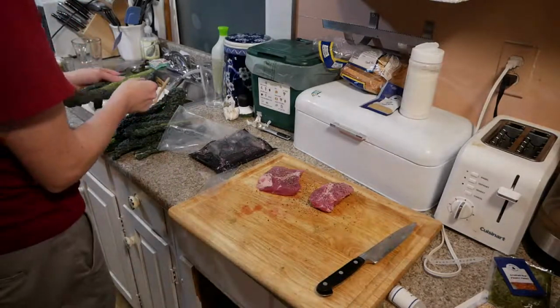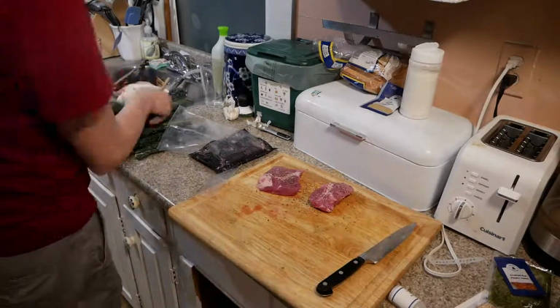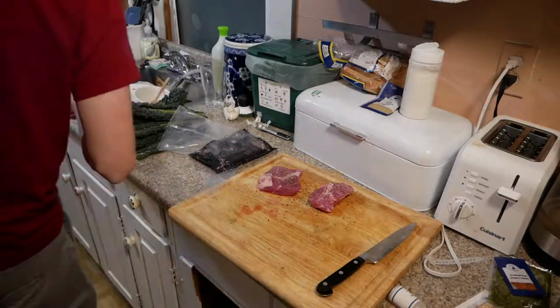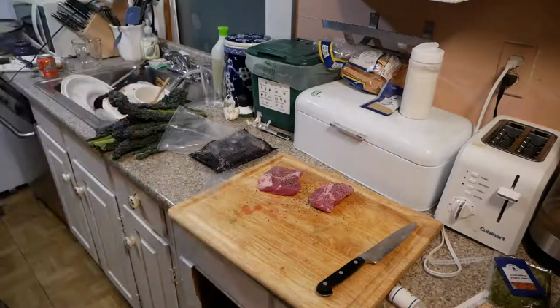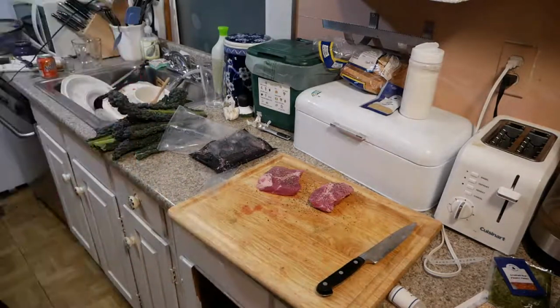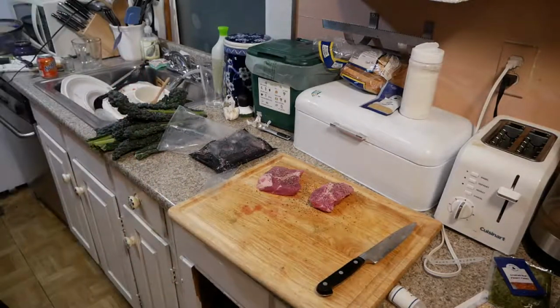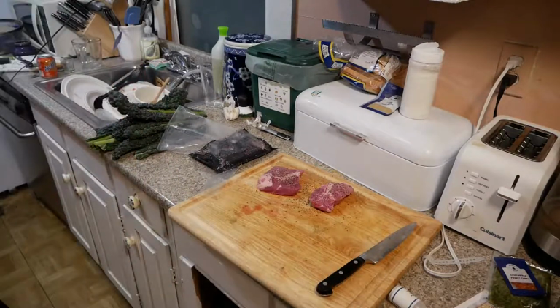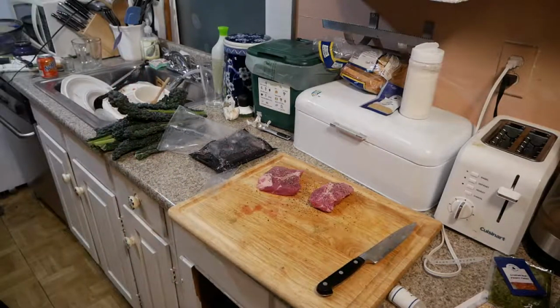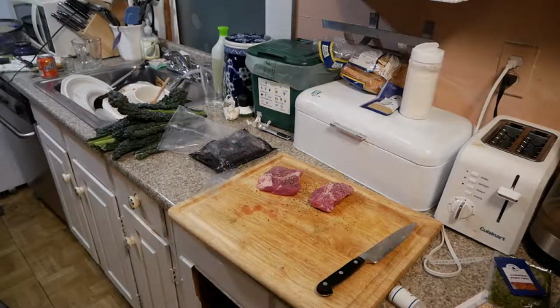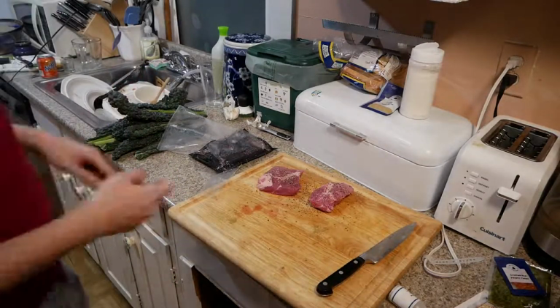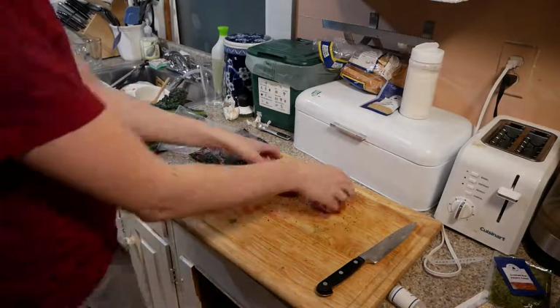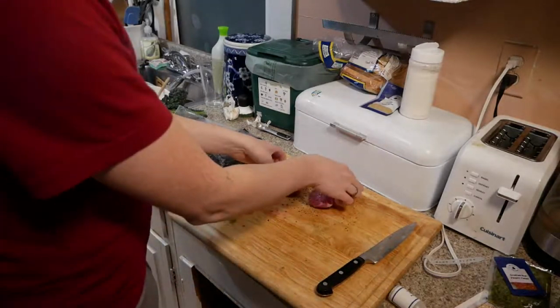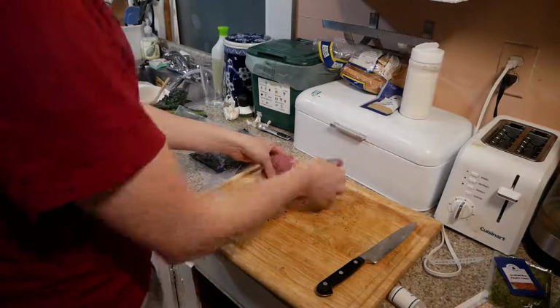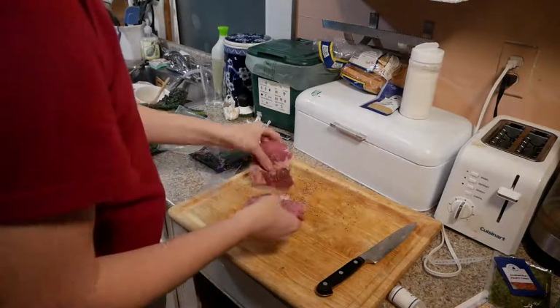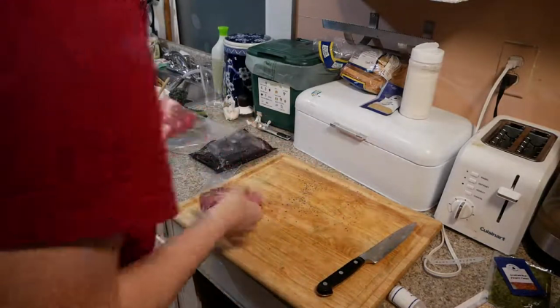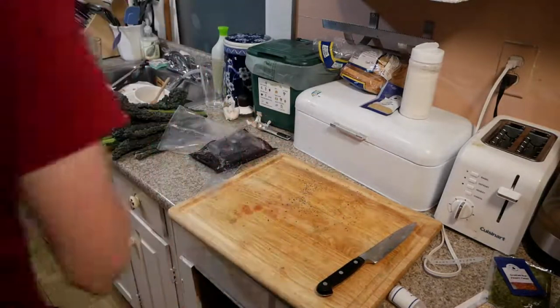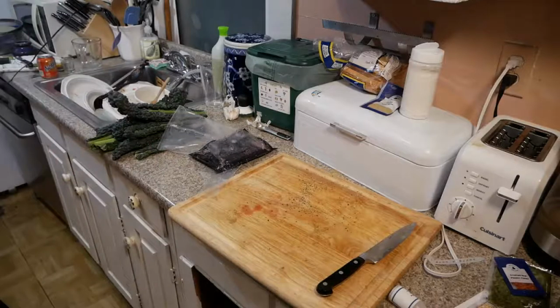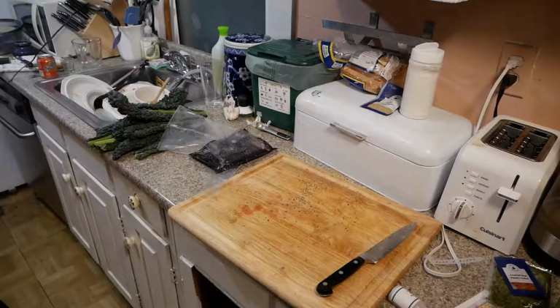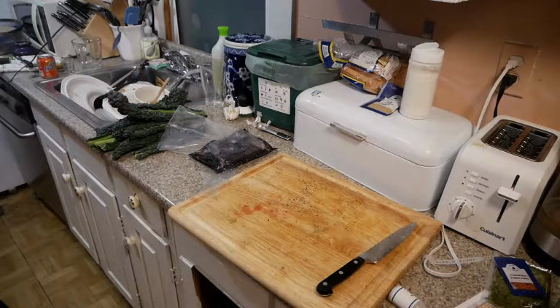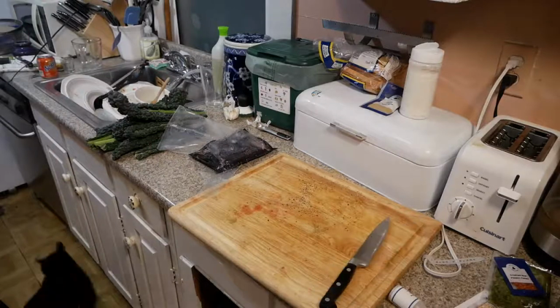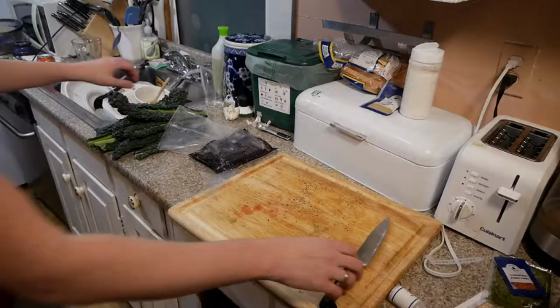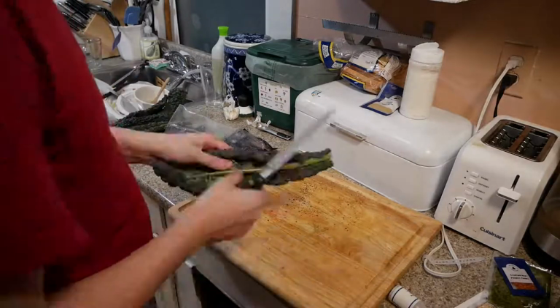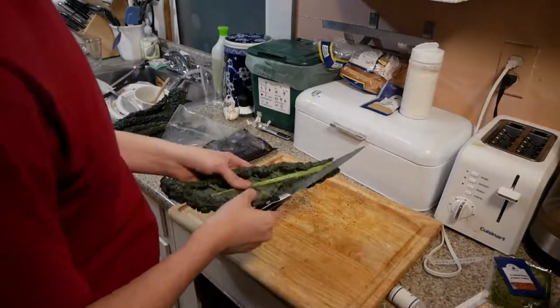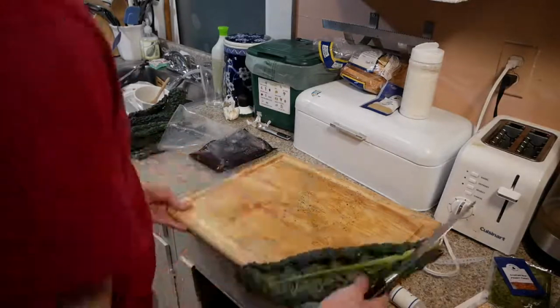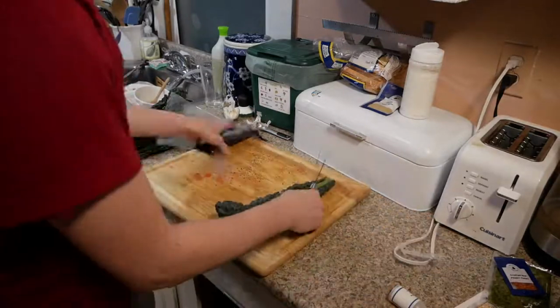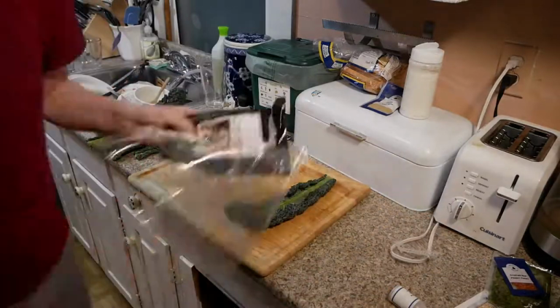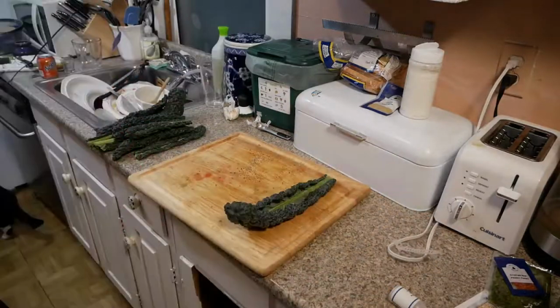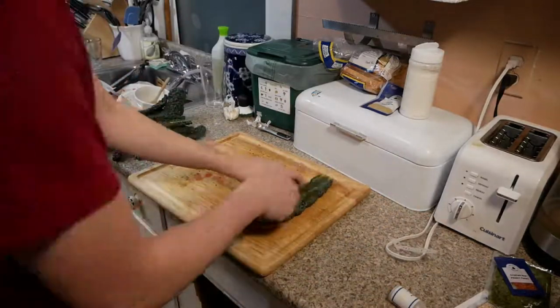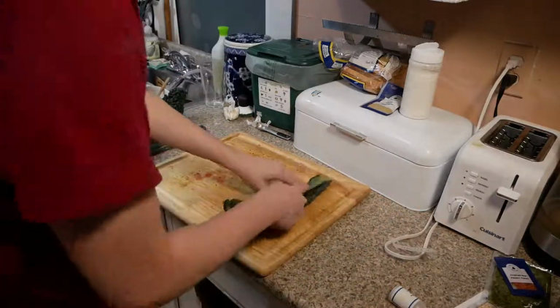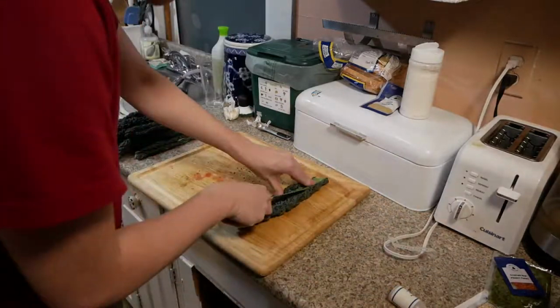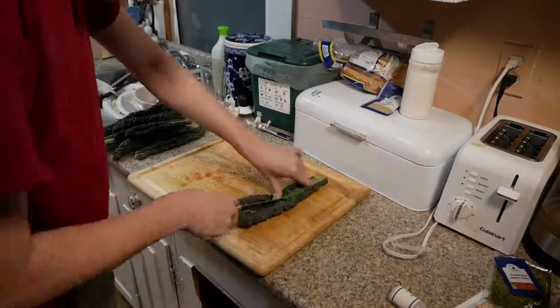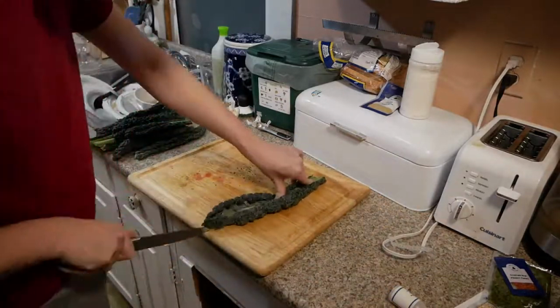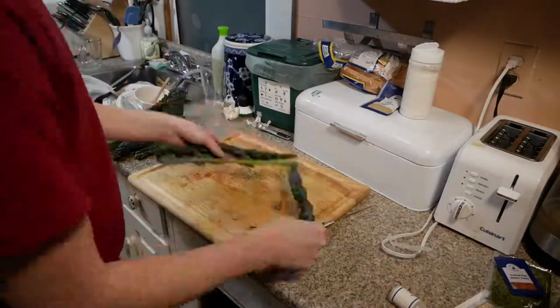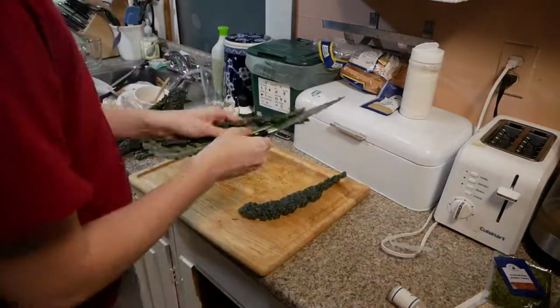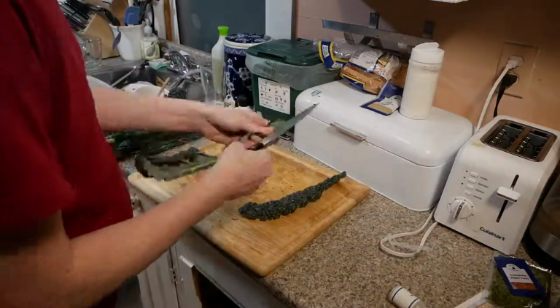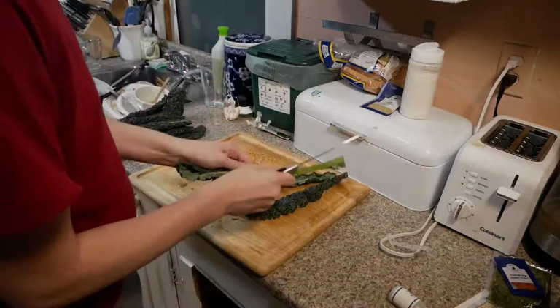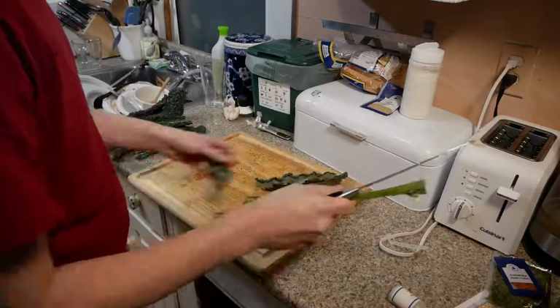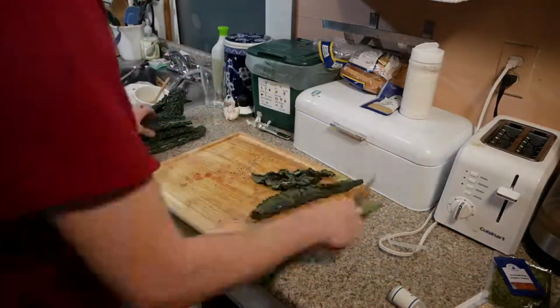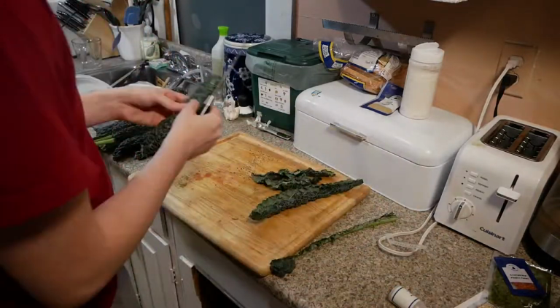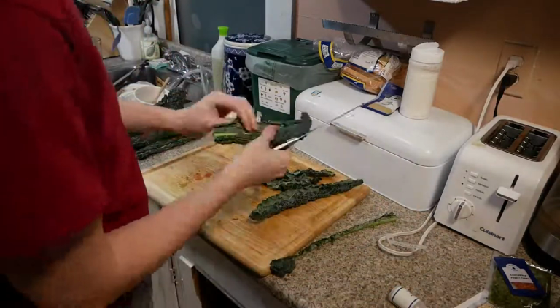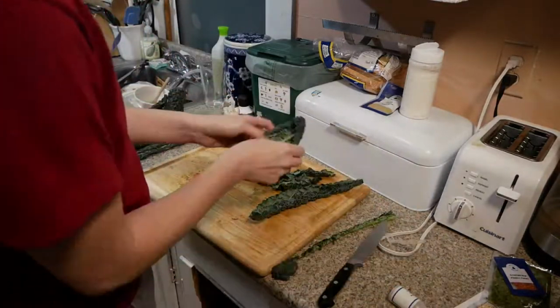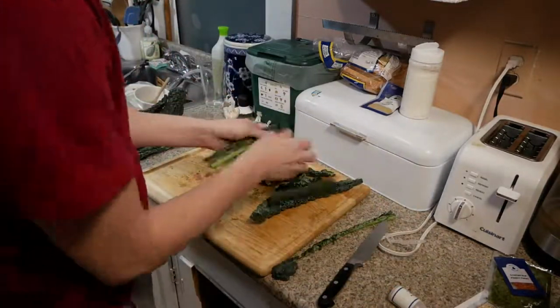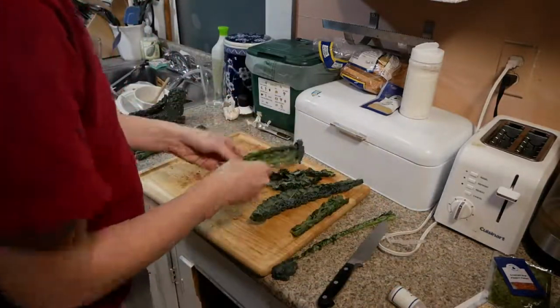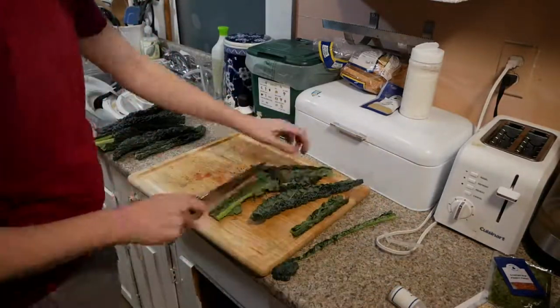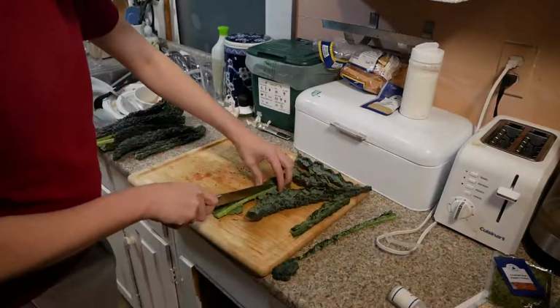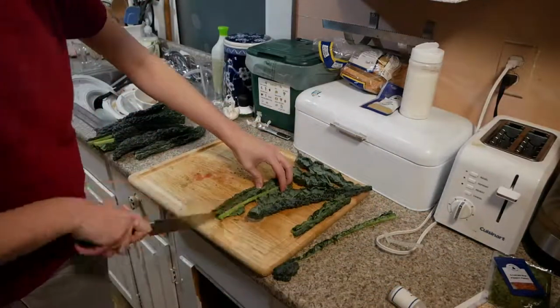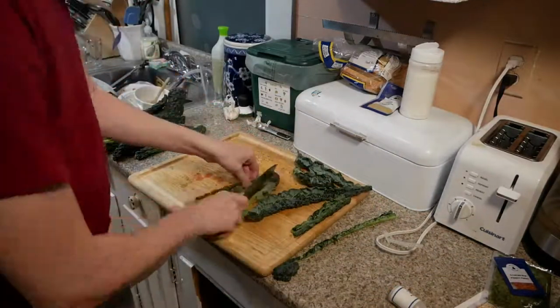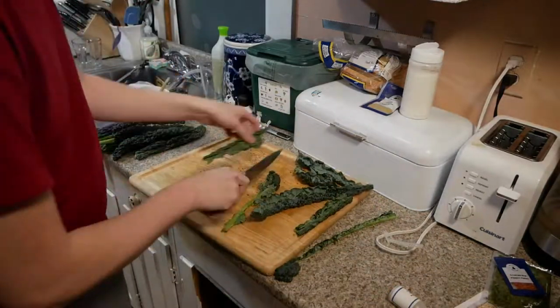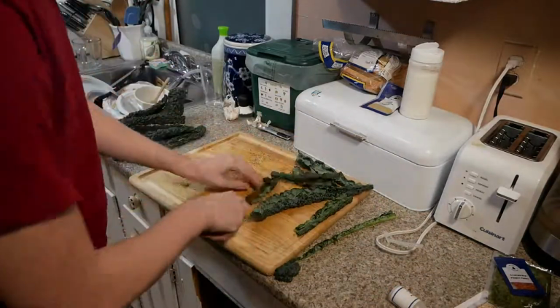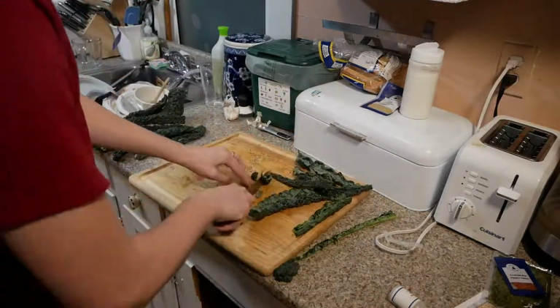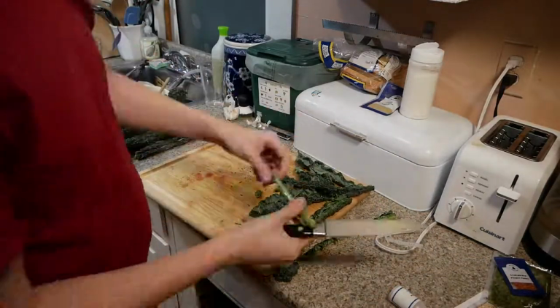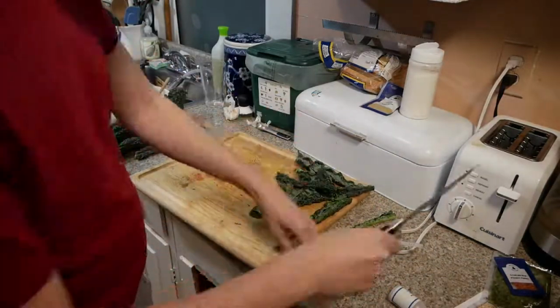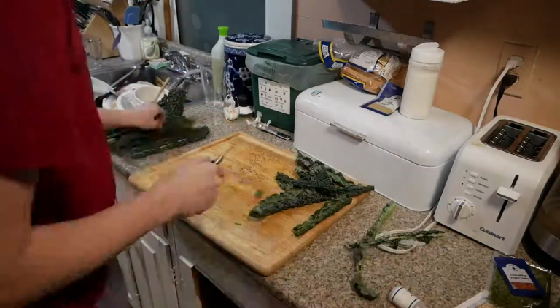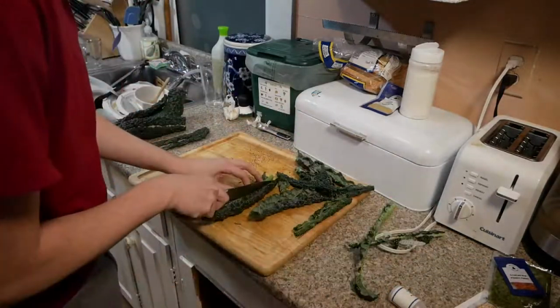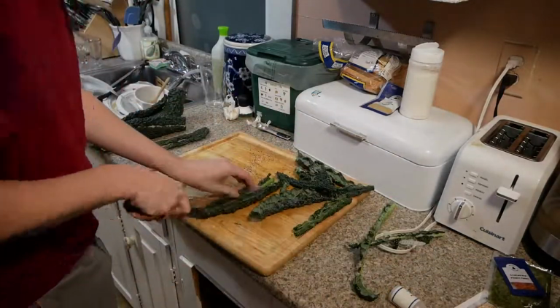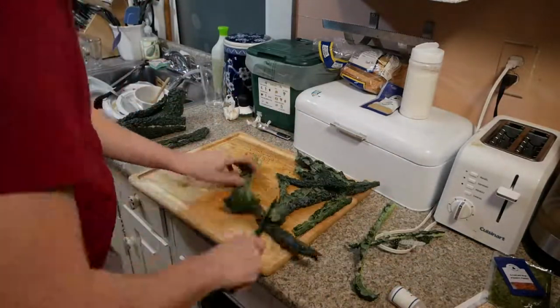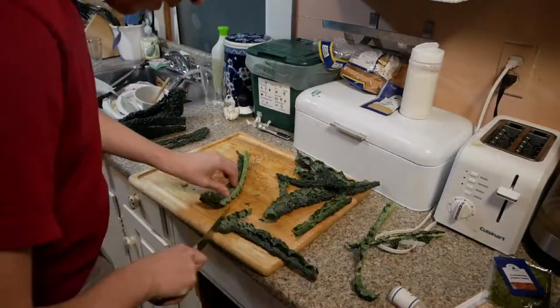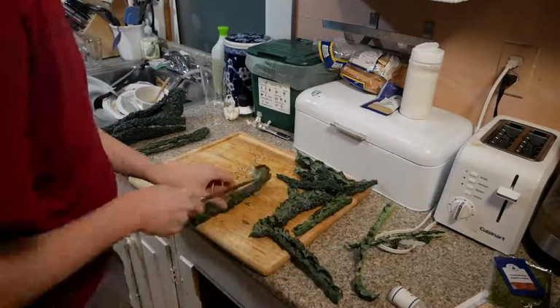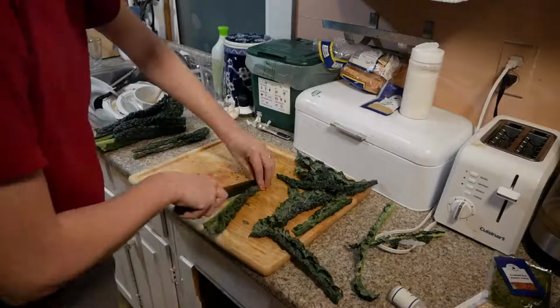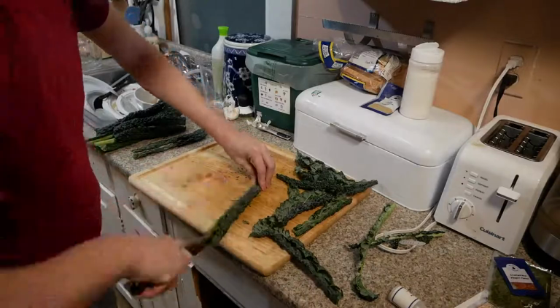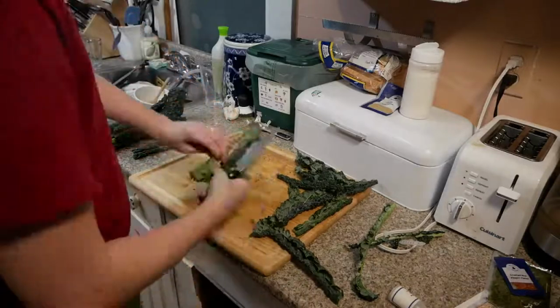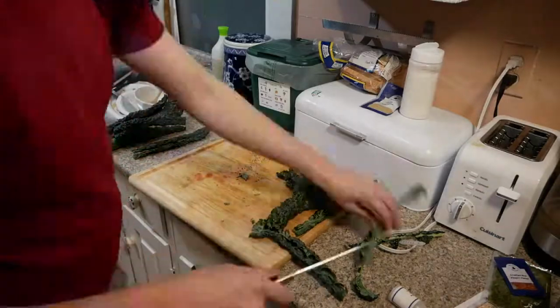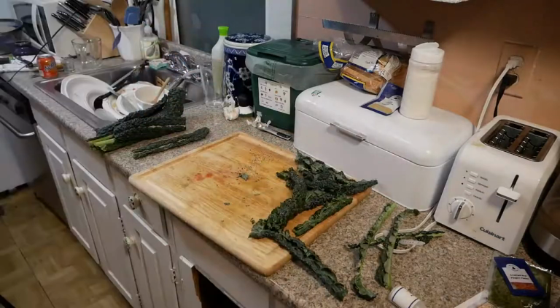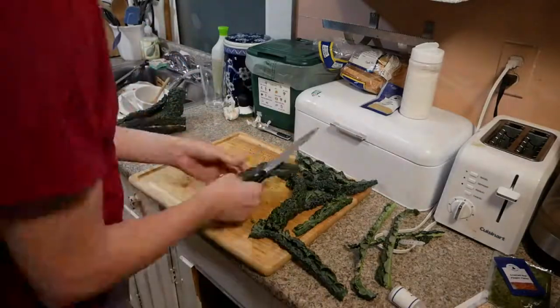At this point we've done the potatoes — those are in the oven. We've got the pork cooking, and now we've got to chop up our kale.